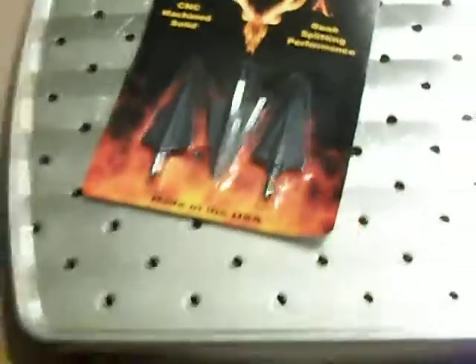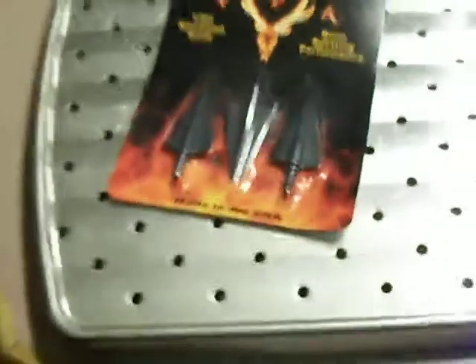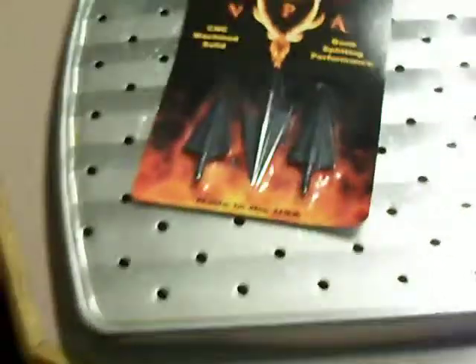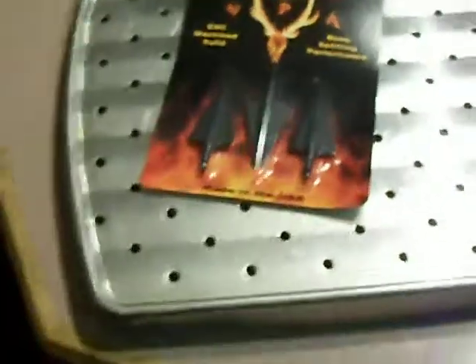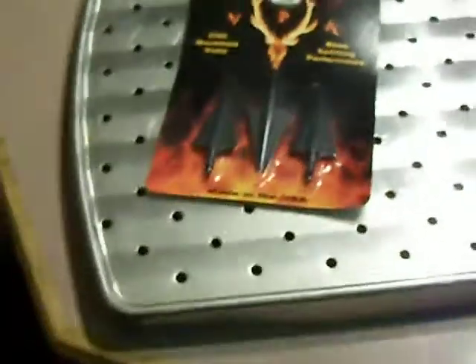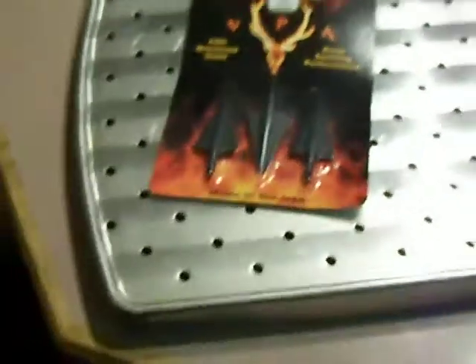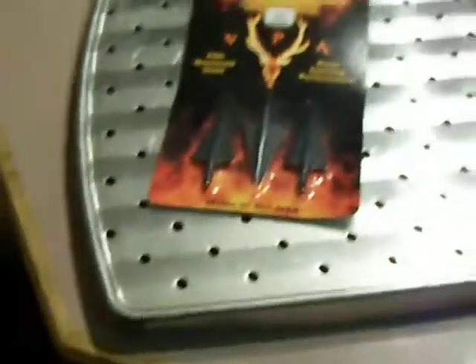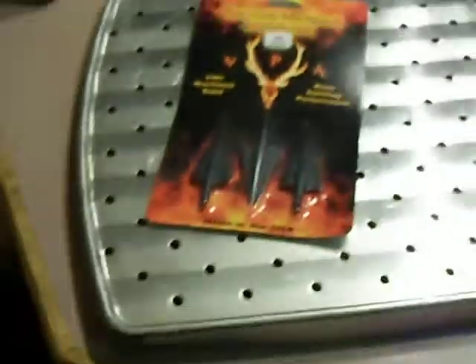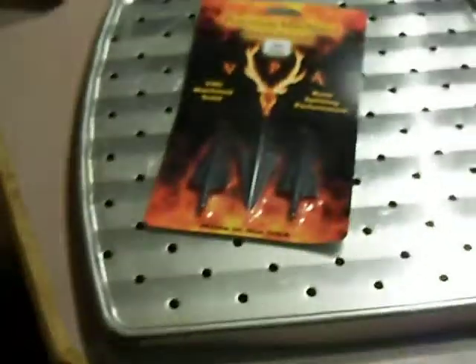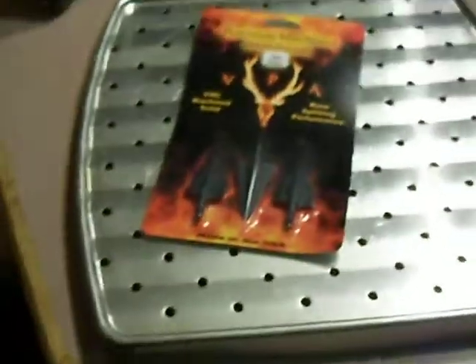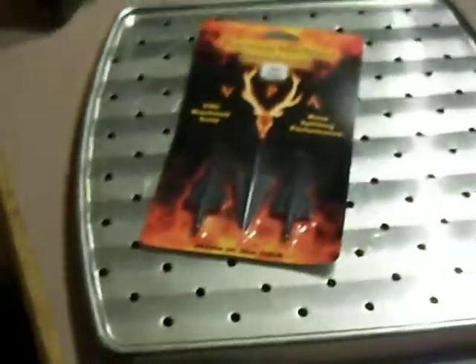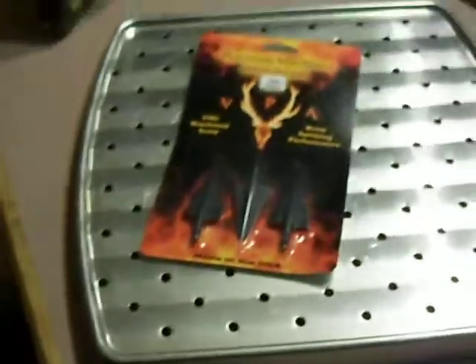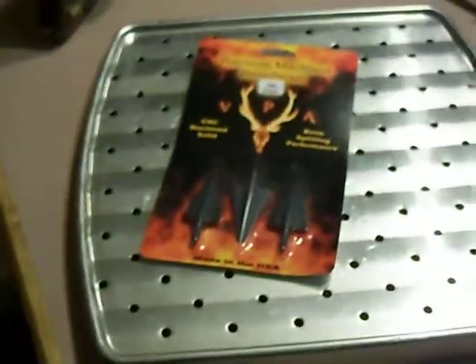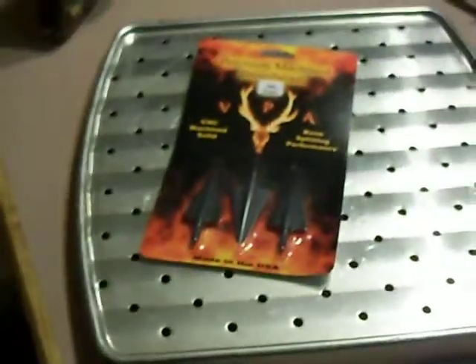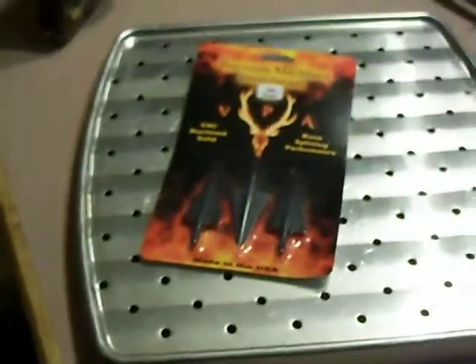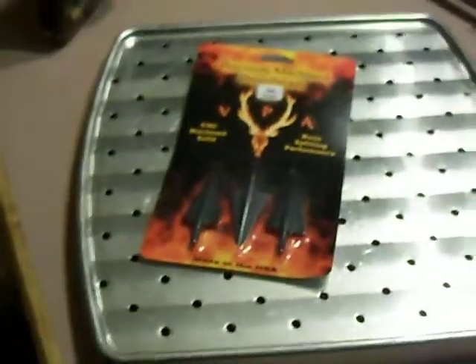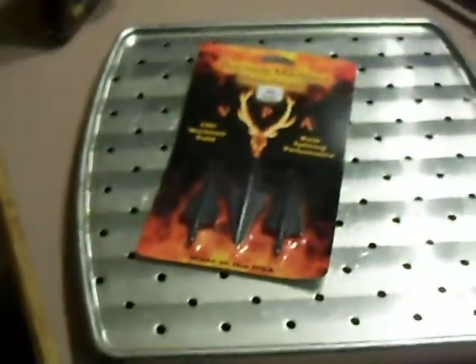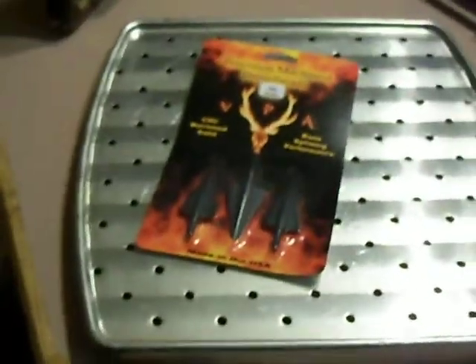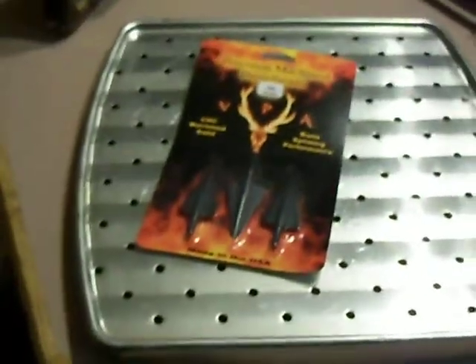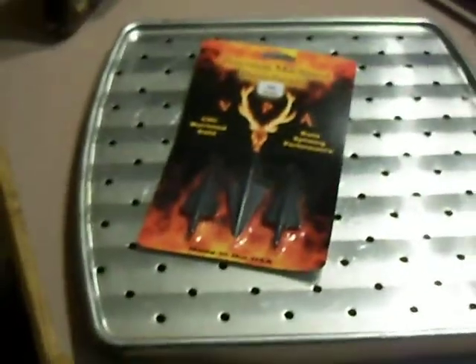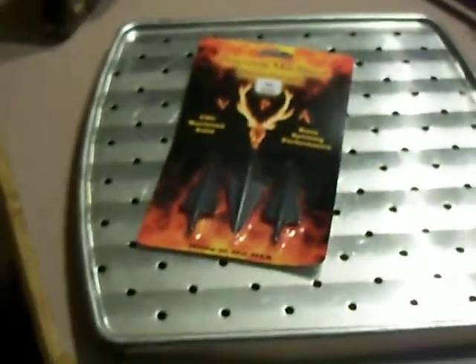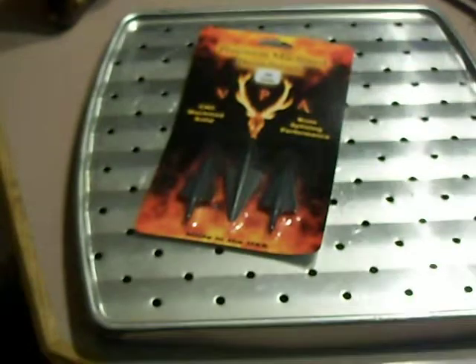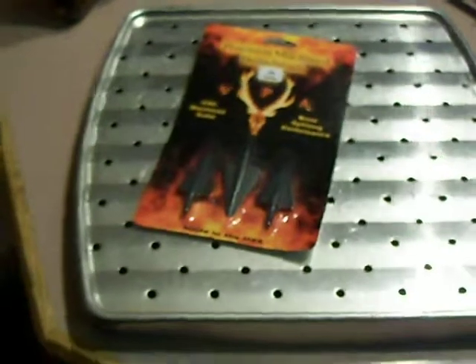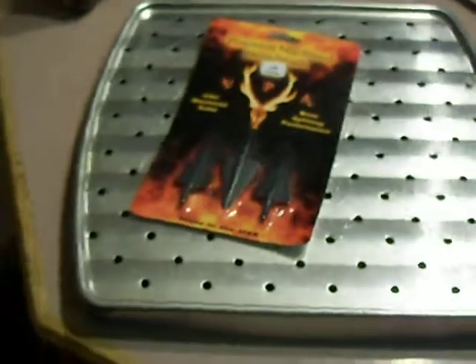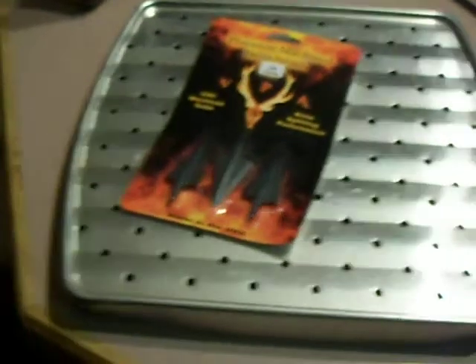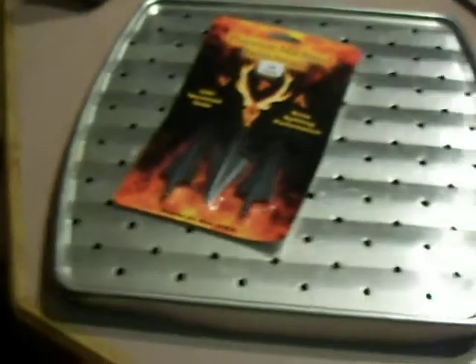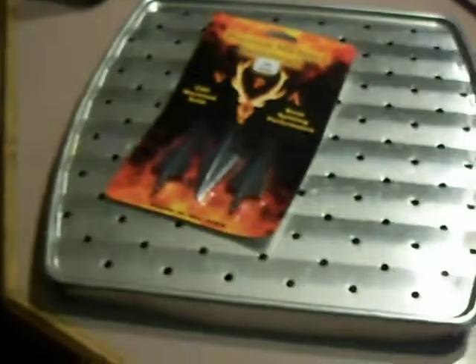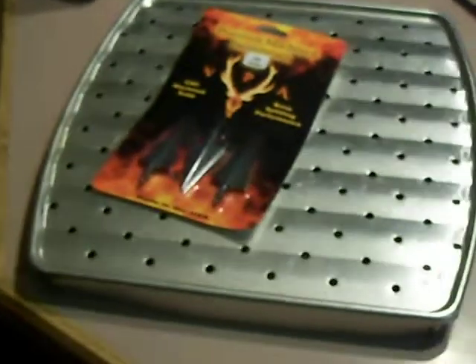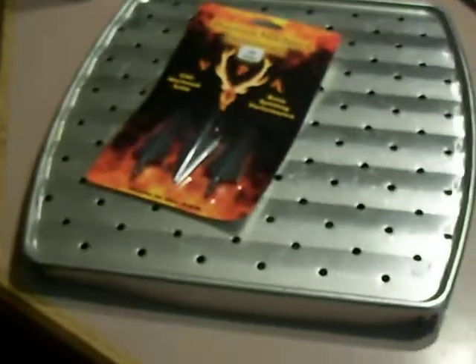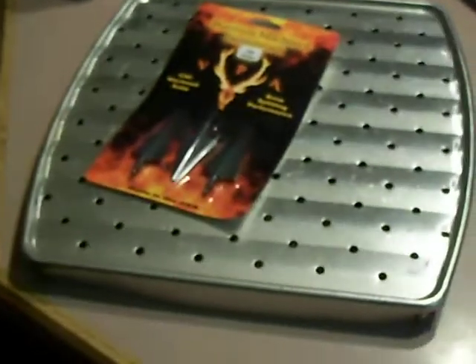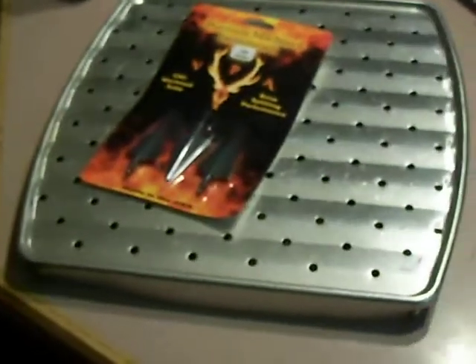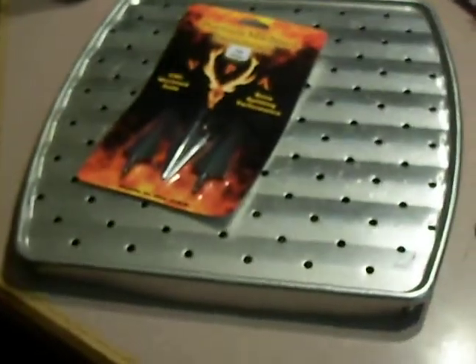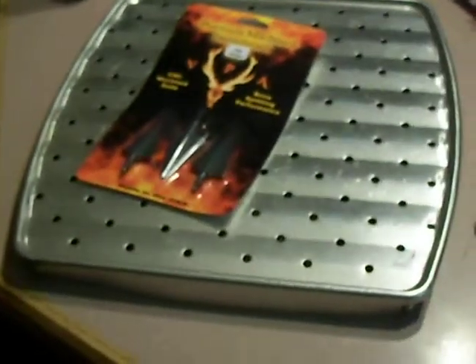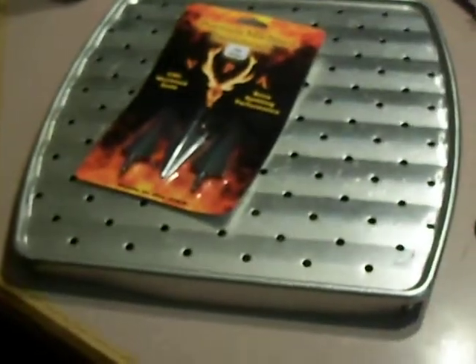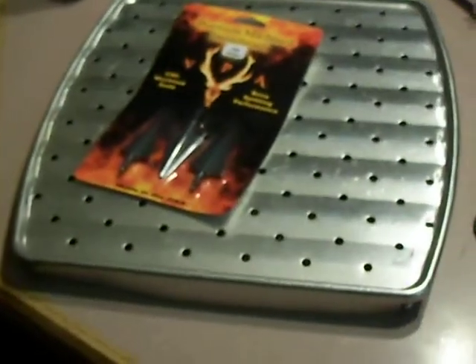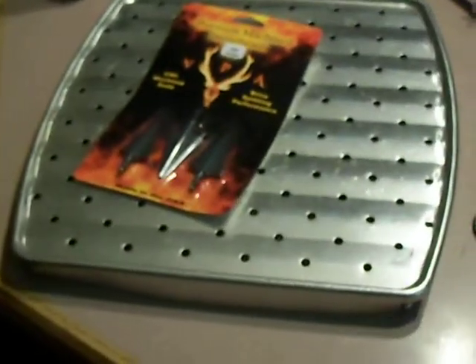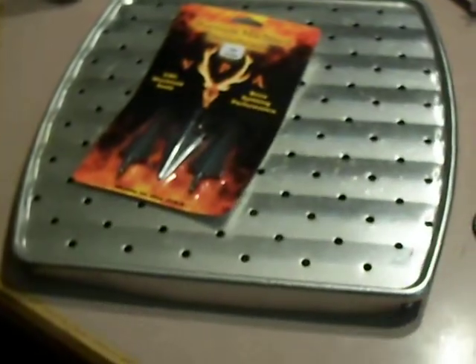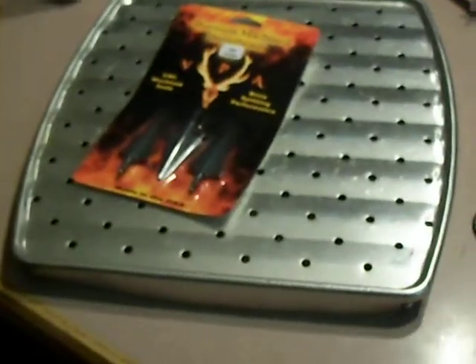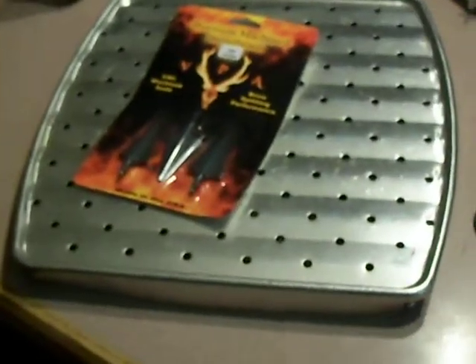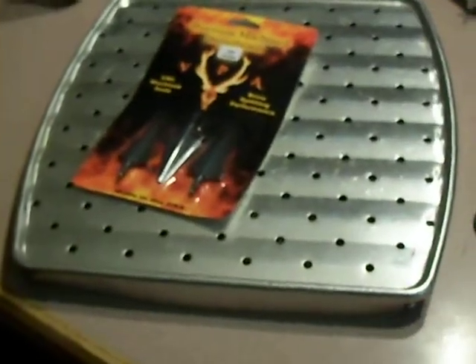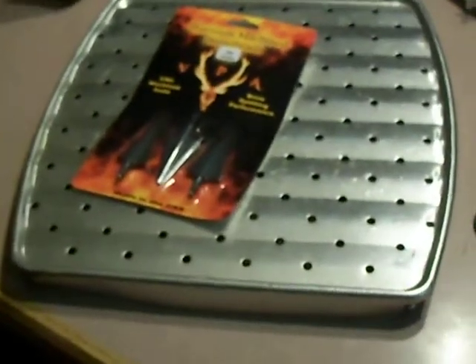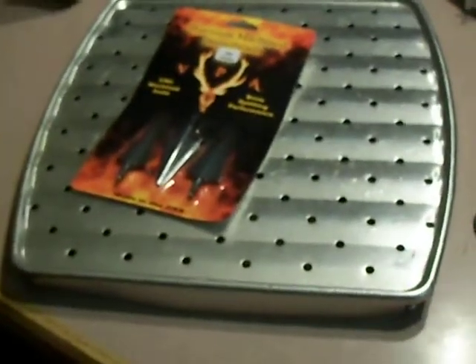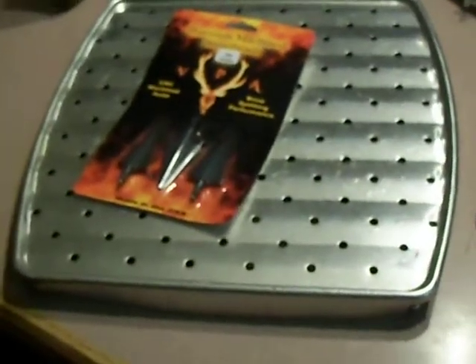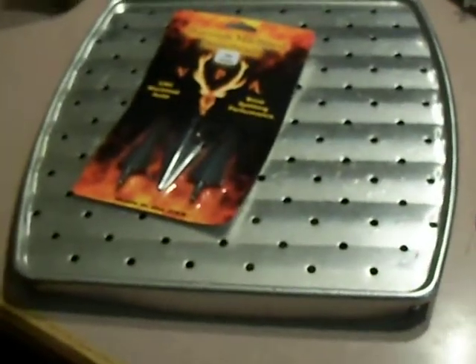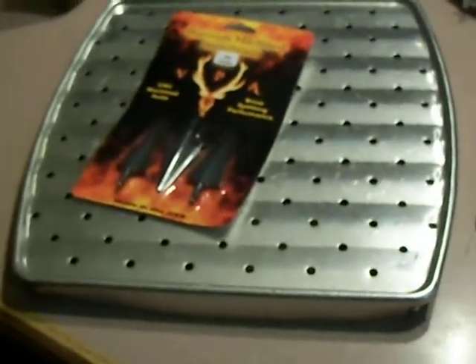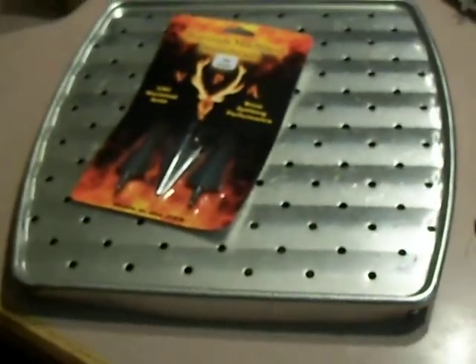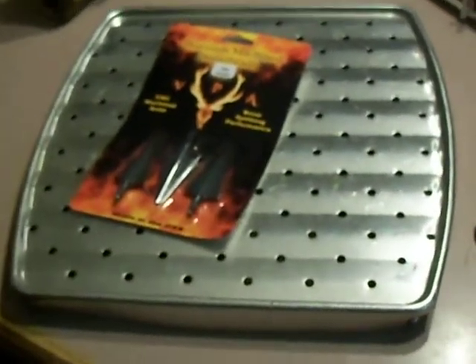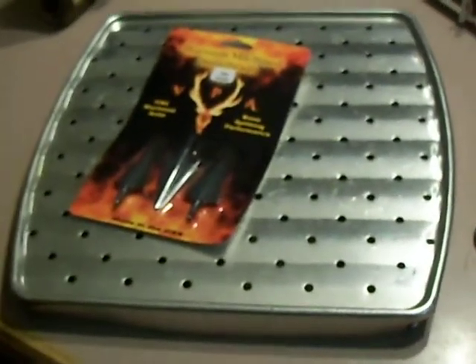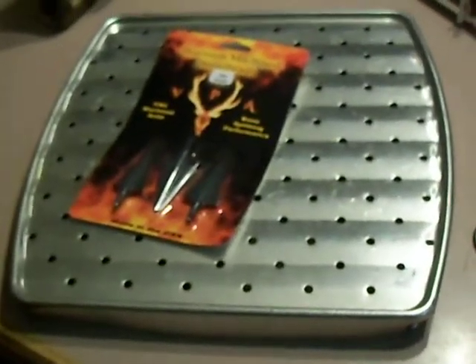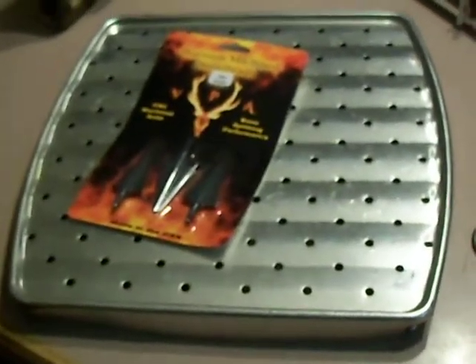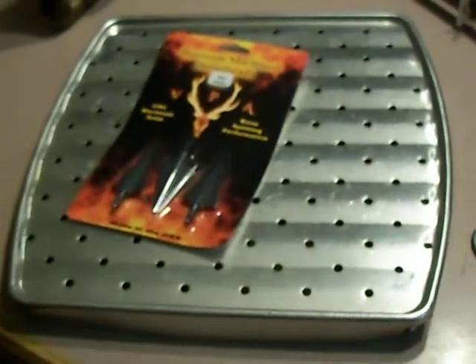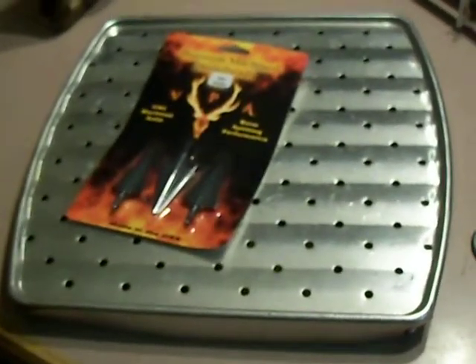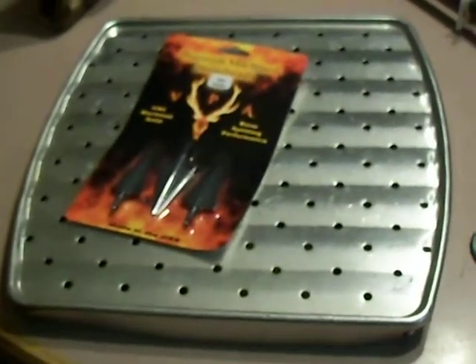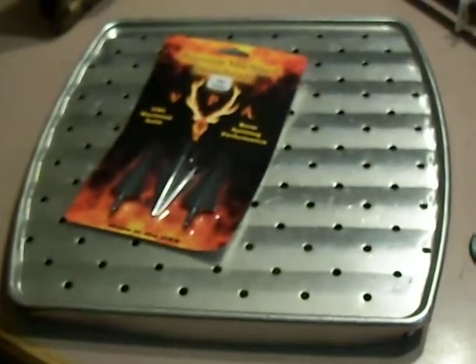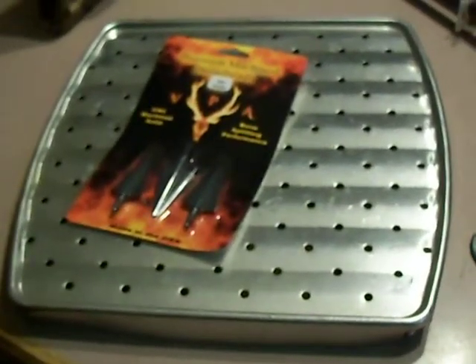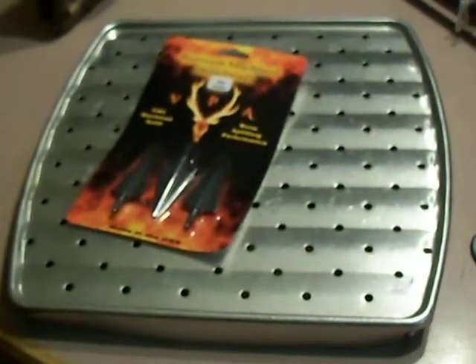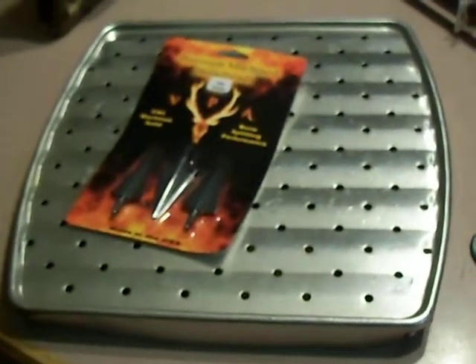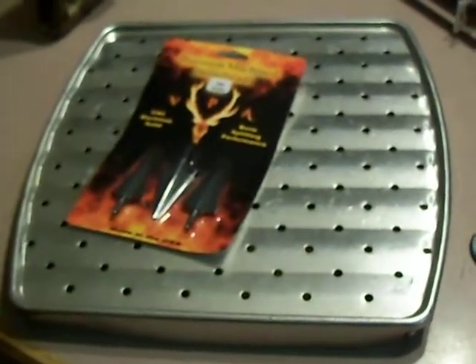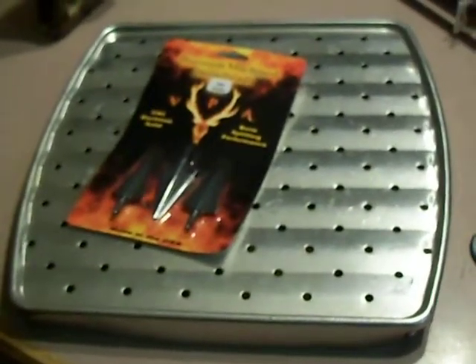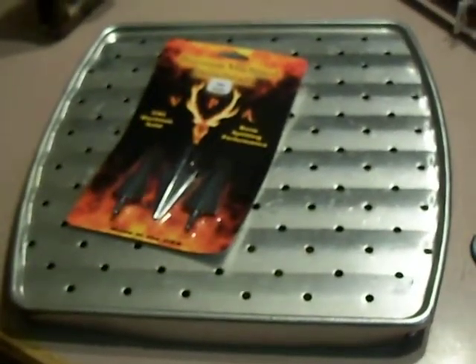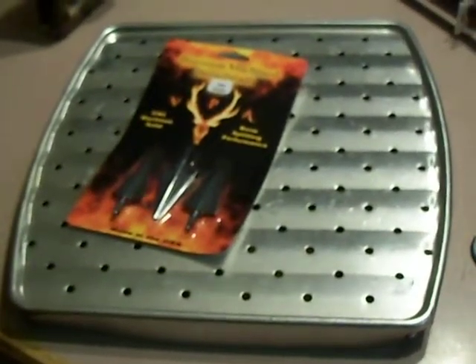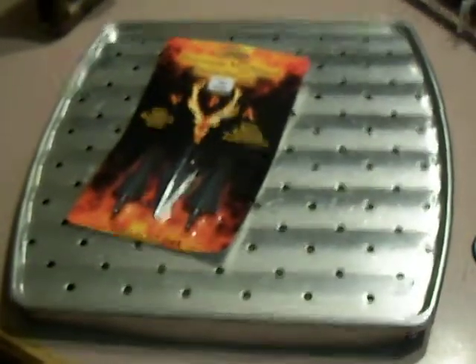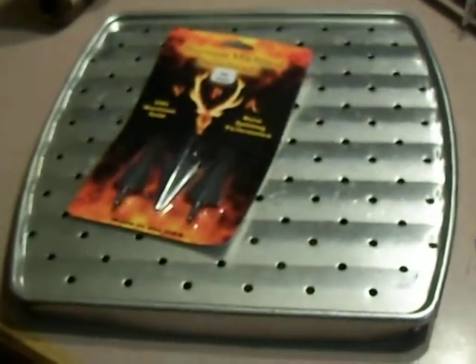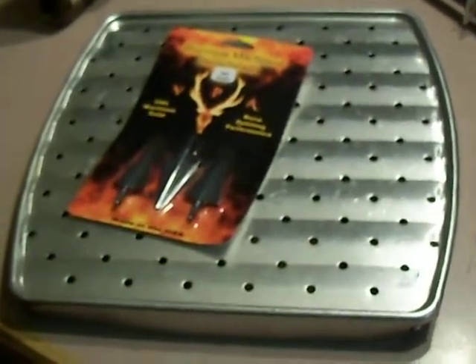They used to make them 325 grain, but they had trouble taking and heat treating them — they were curling the ends.